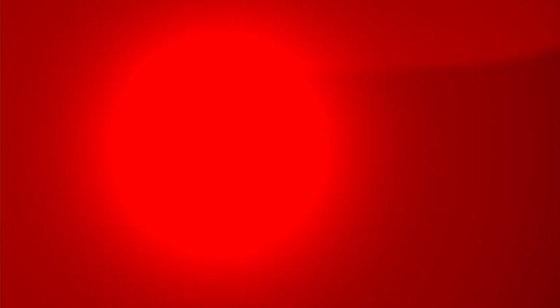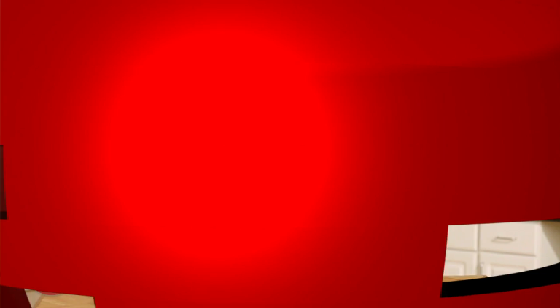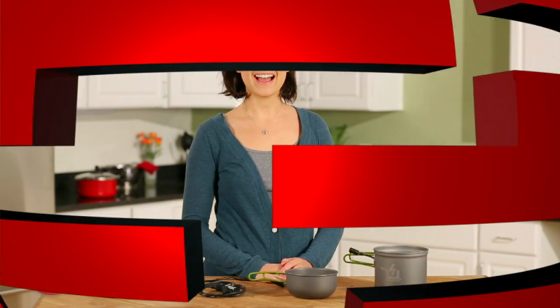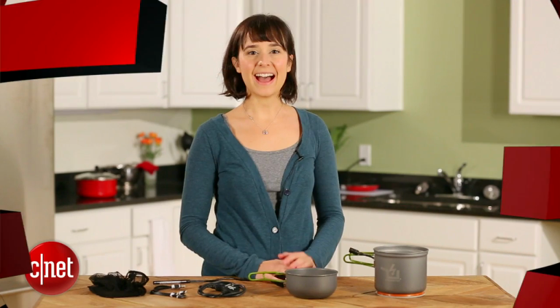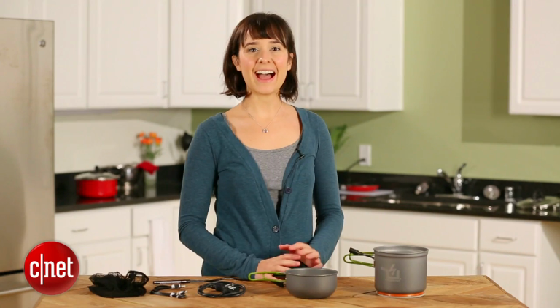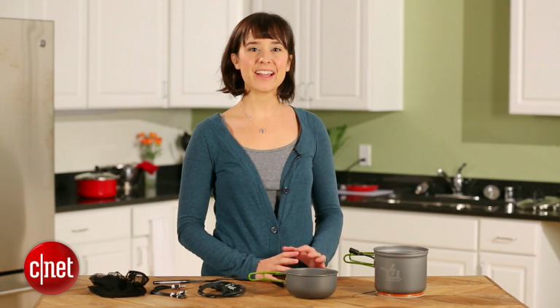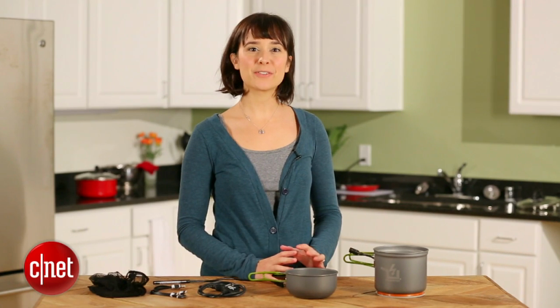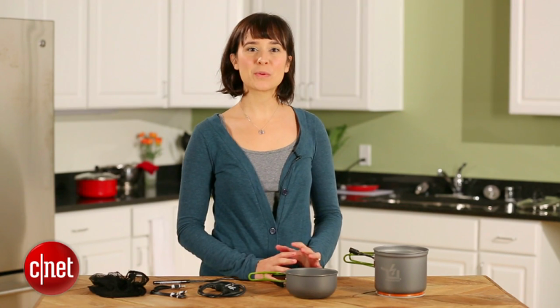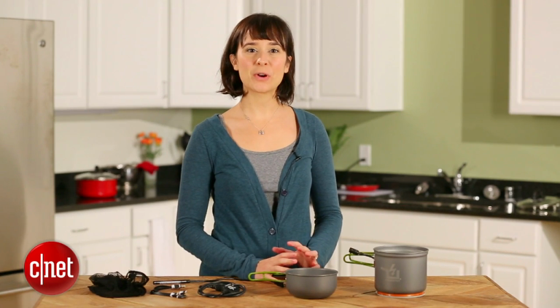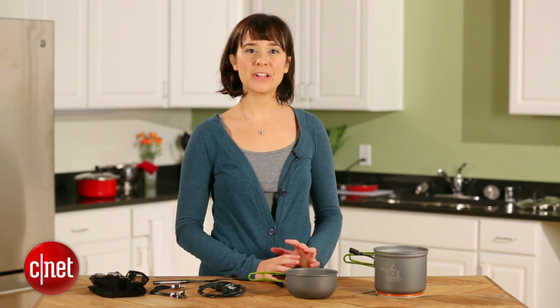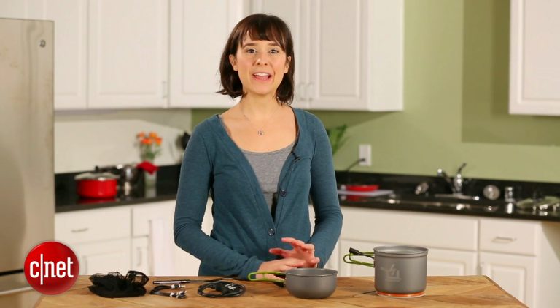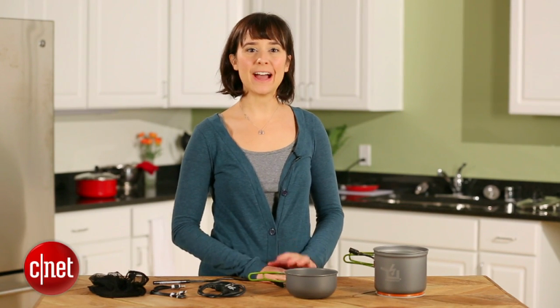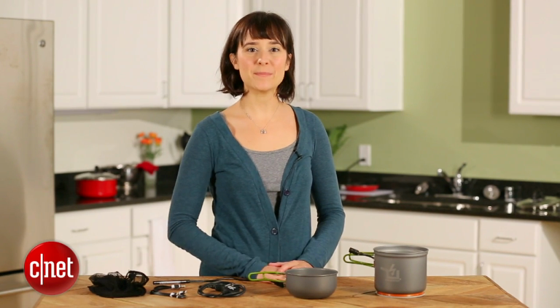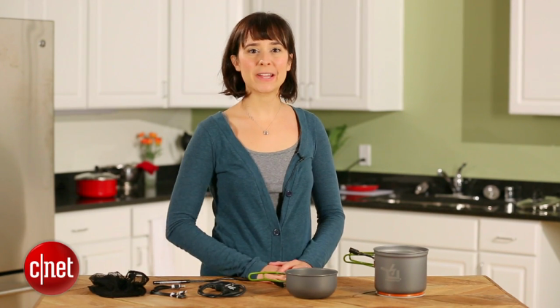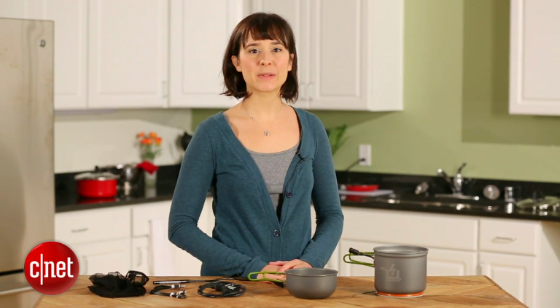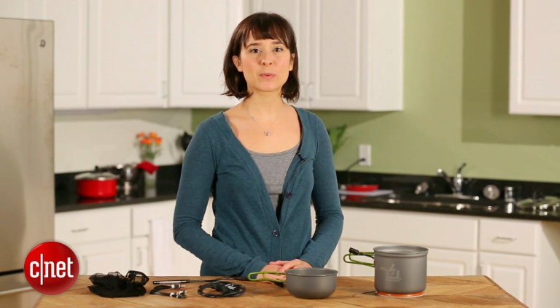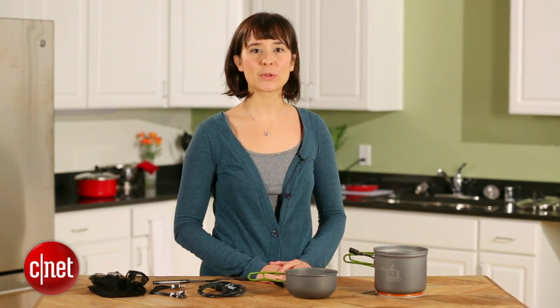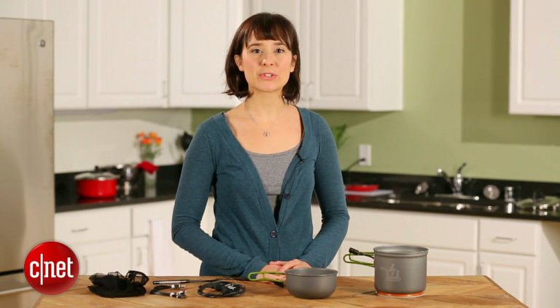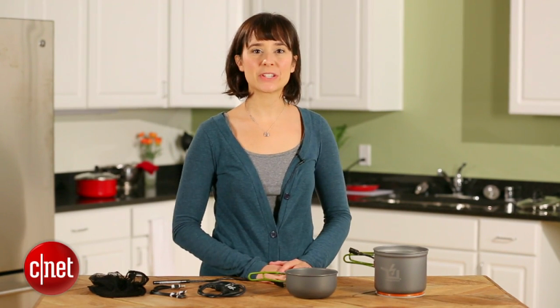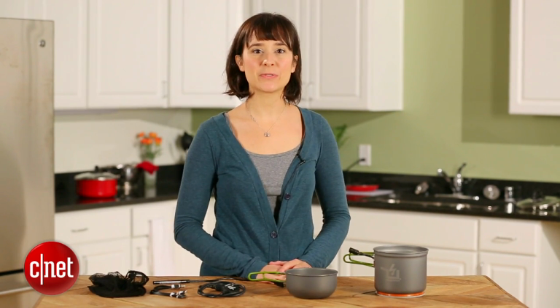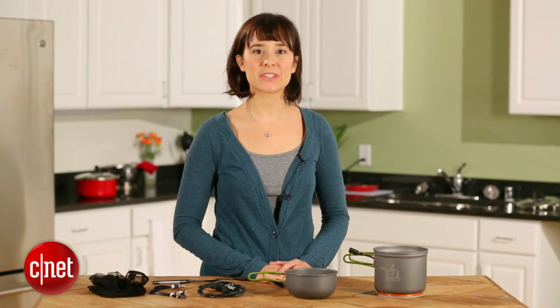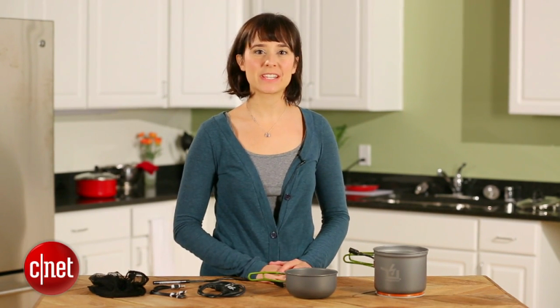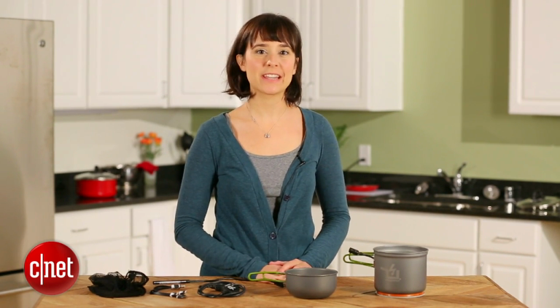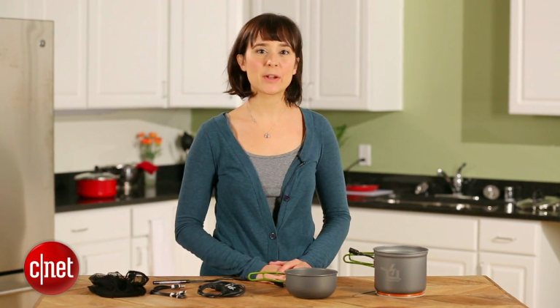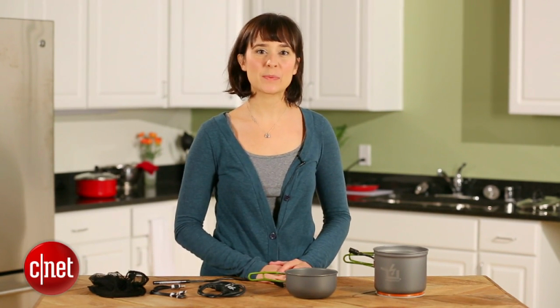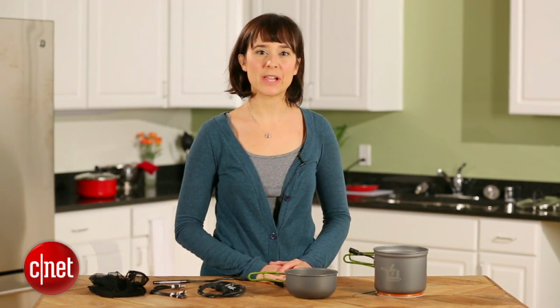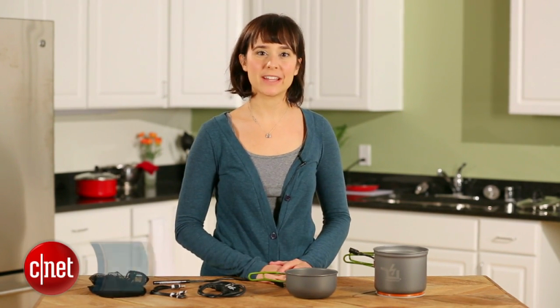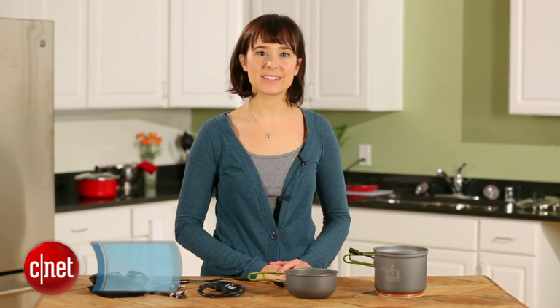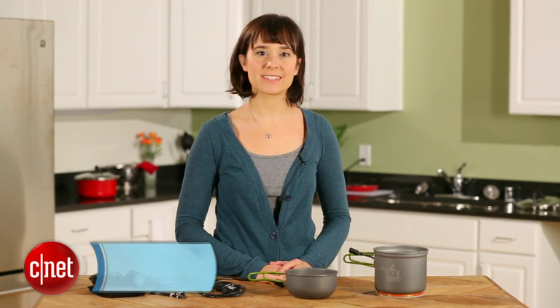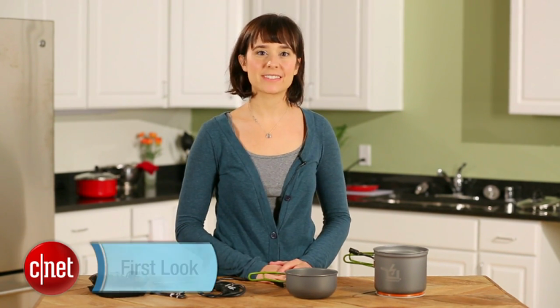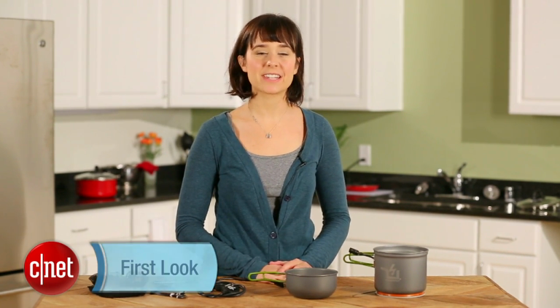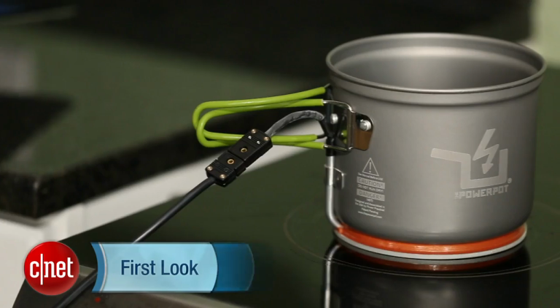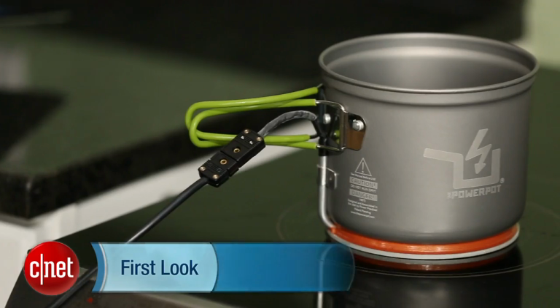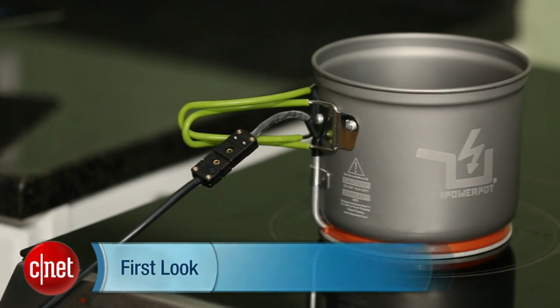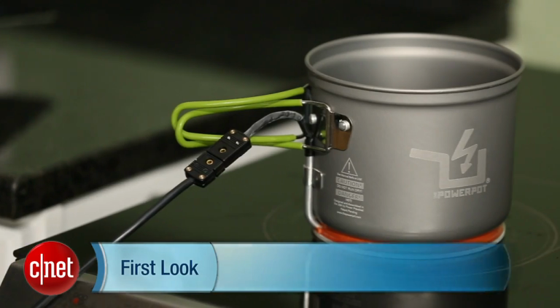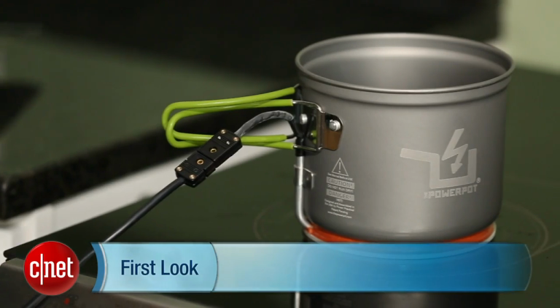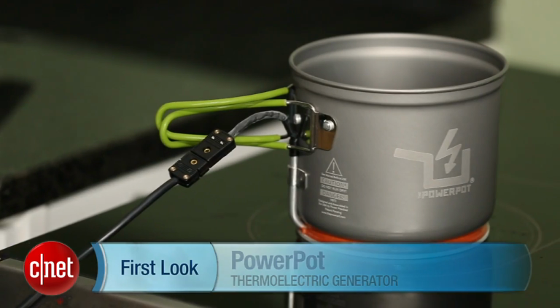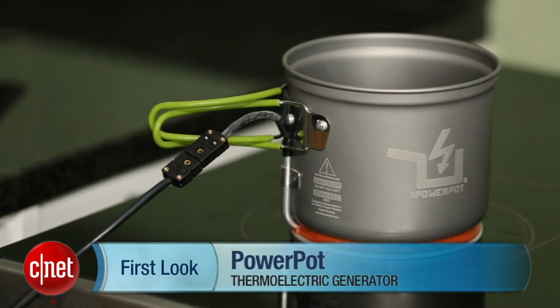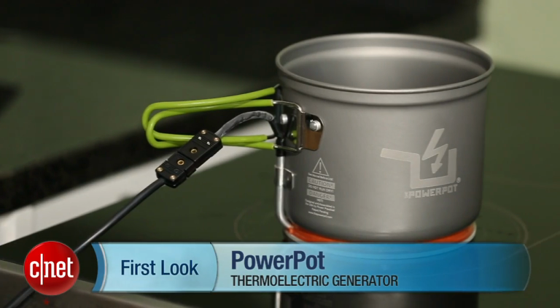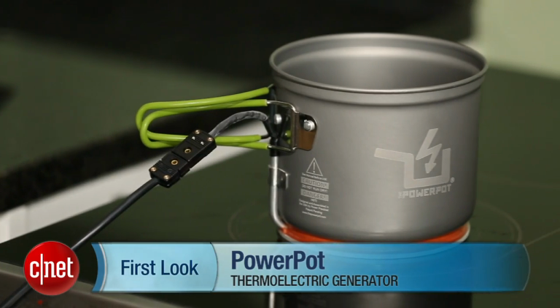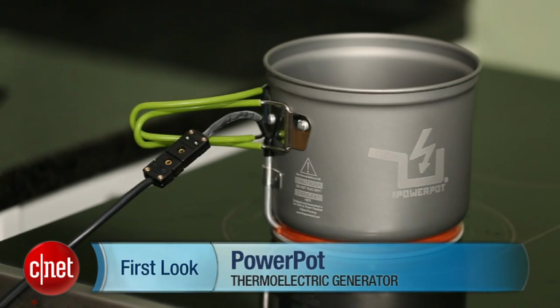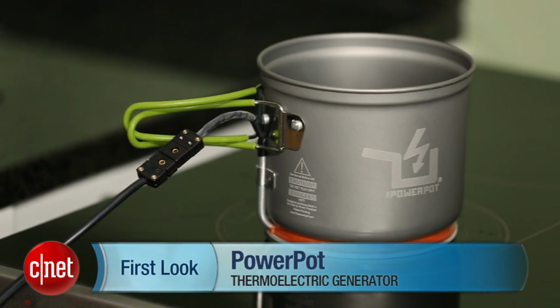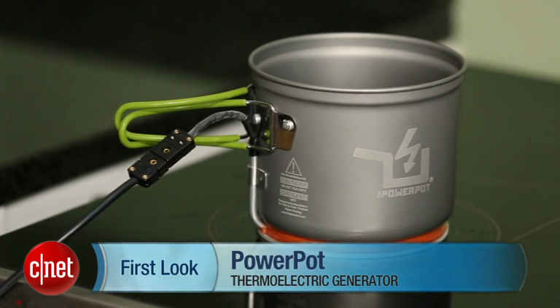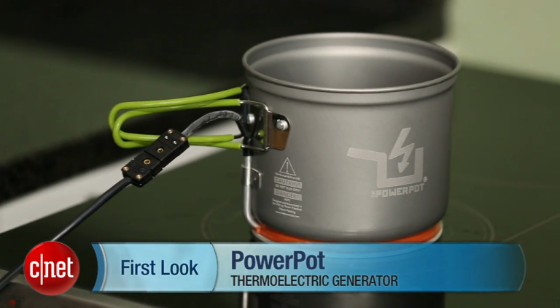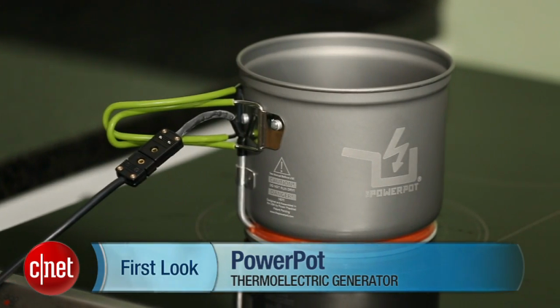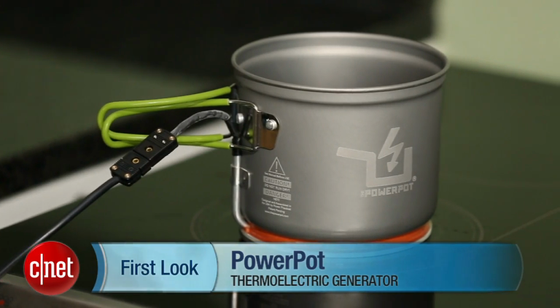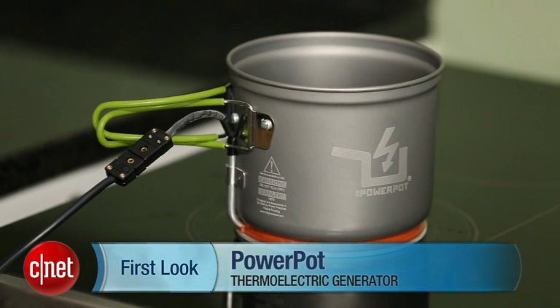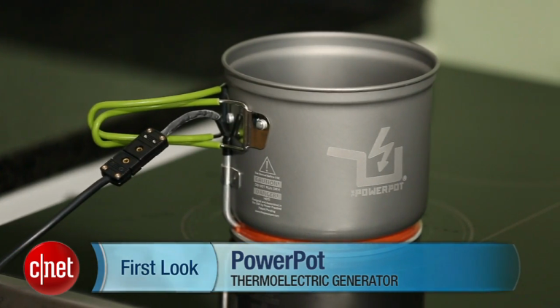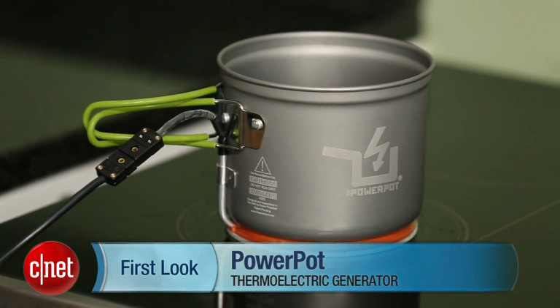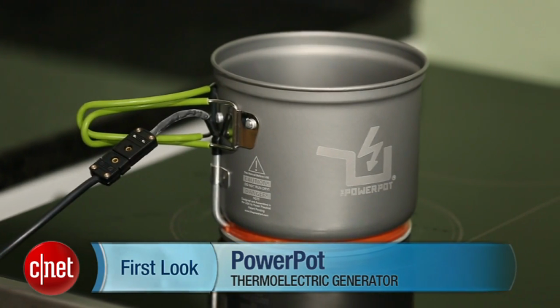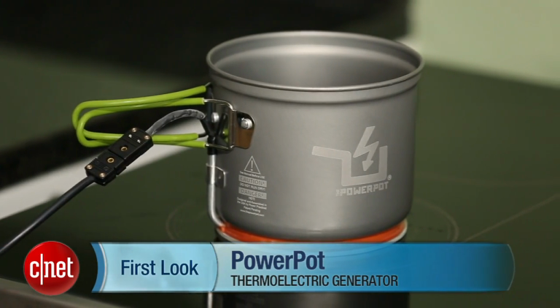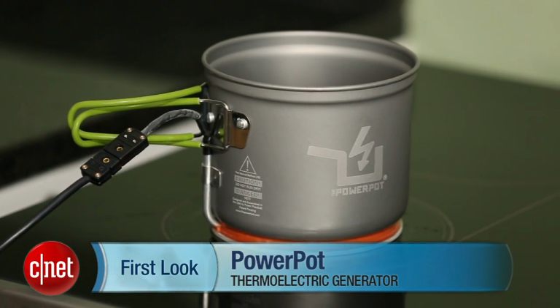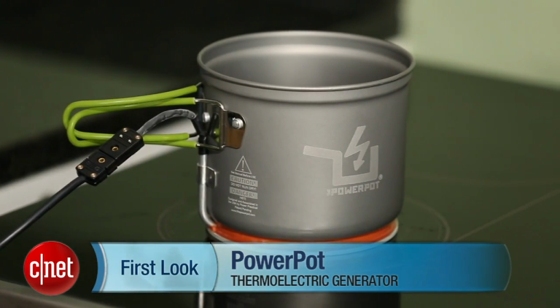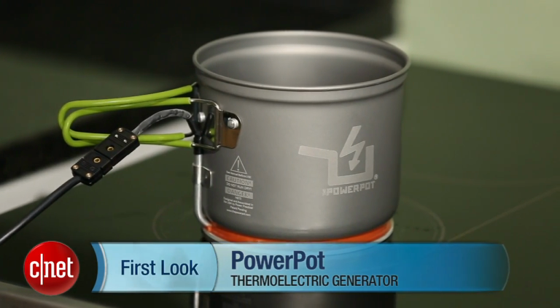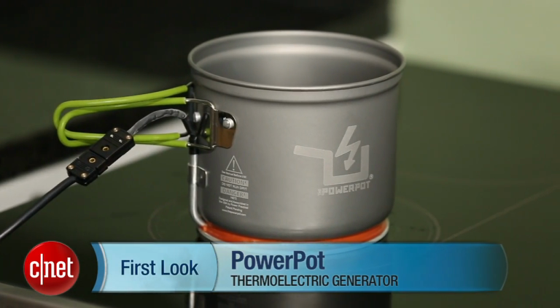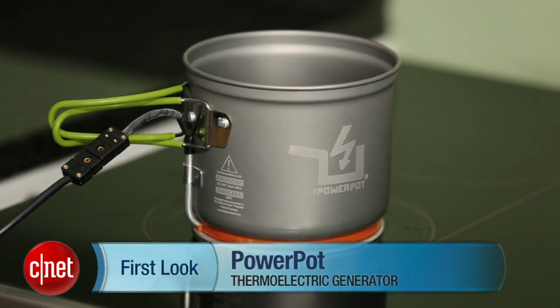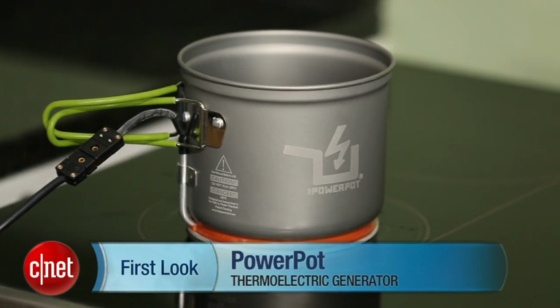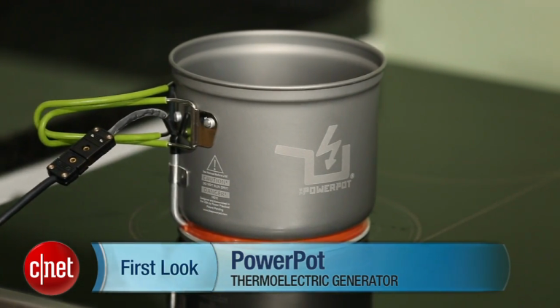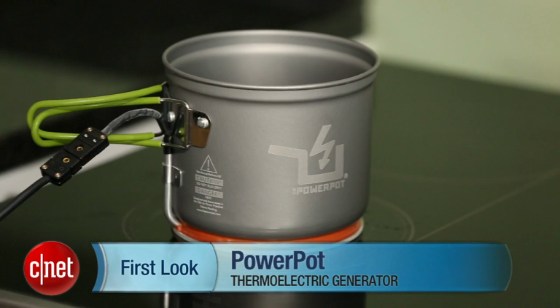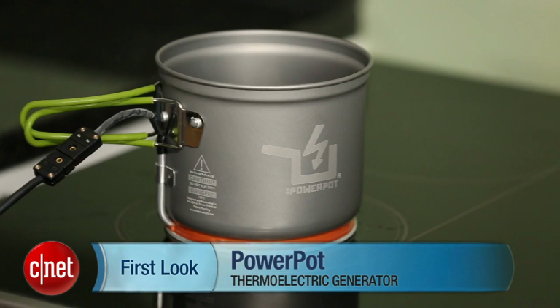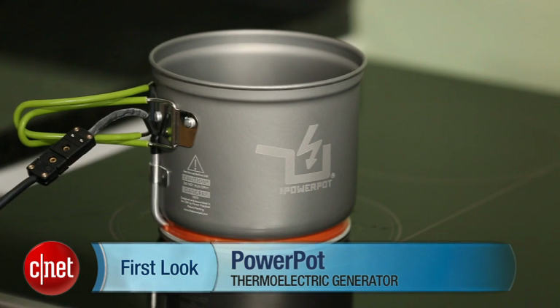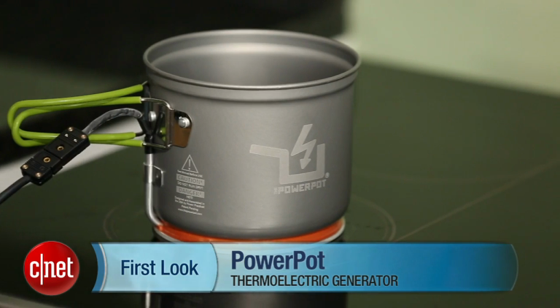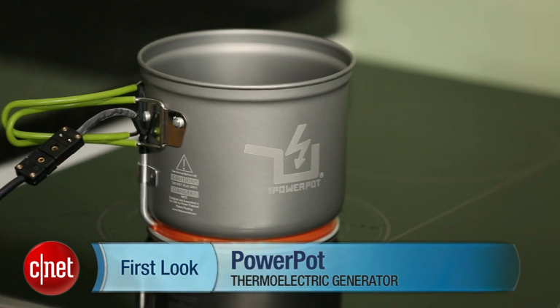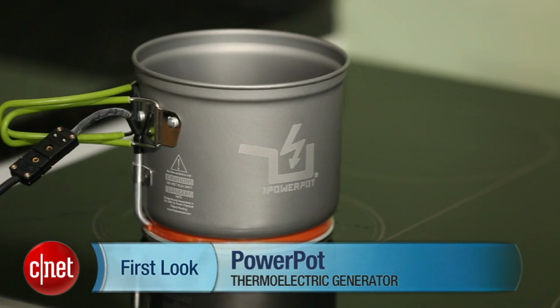Hi everyone, I'm Megan Woolerton for CNET Appliances, here with a review of Power Practical's Power Pot.